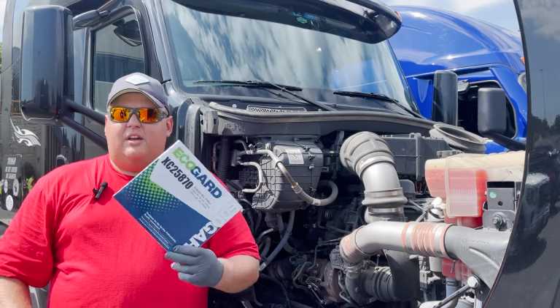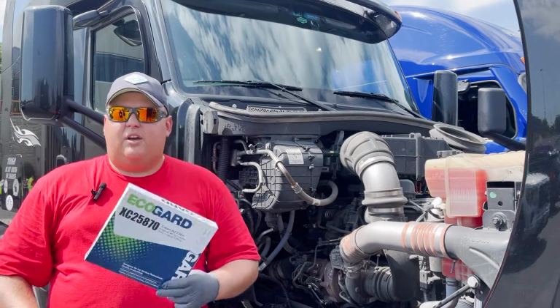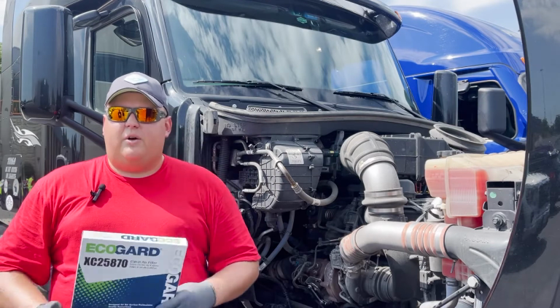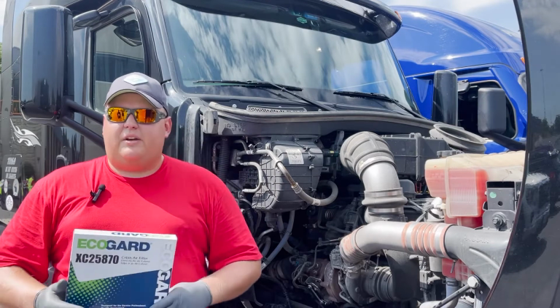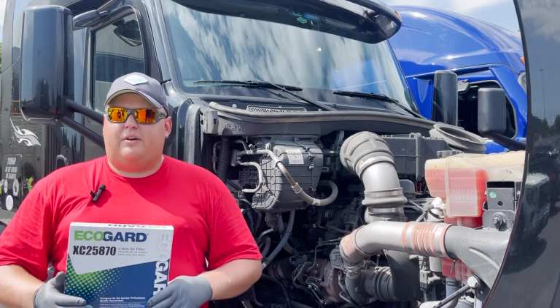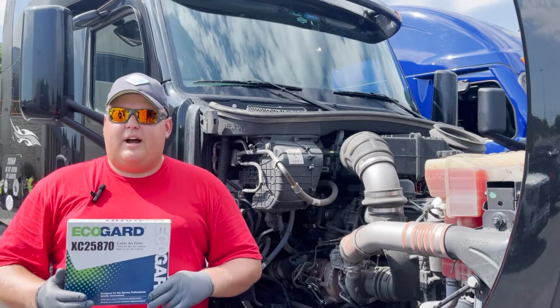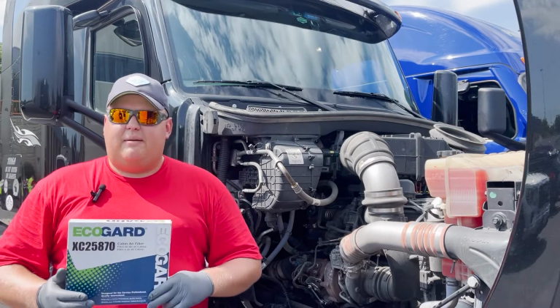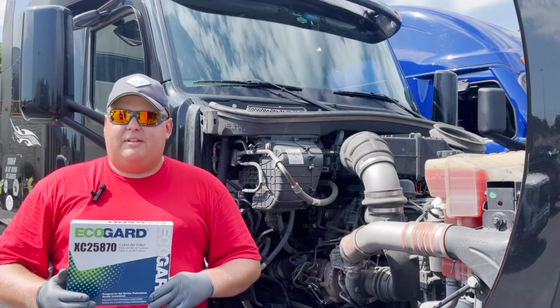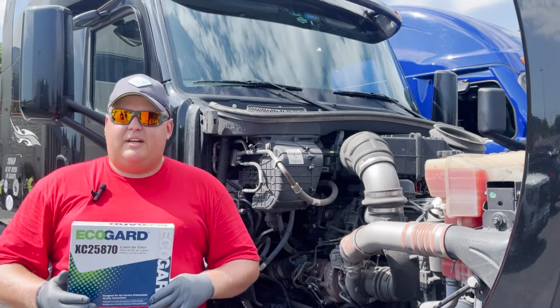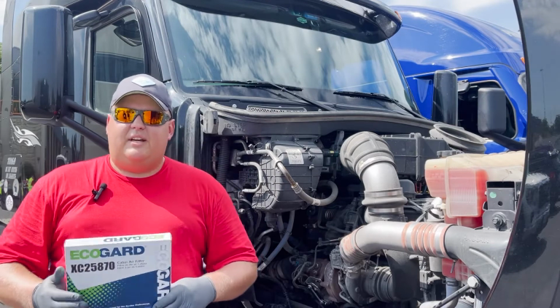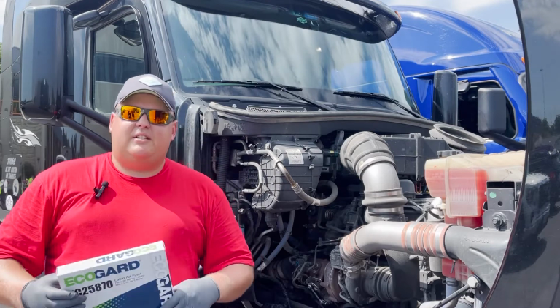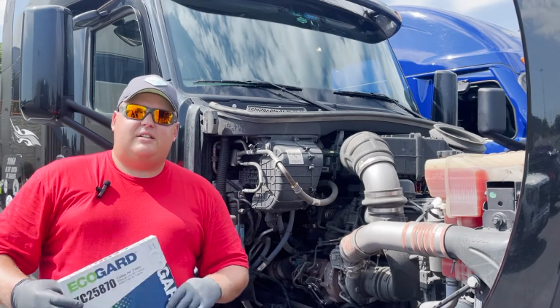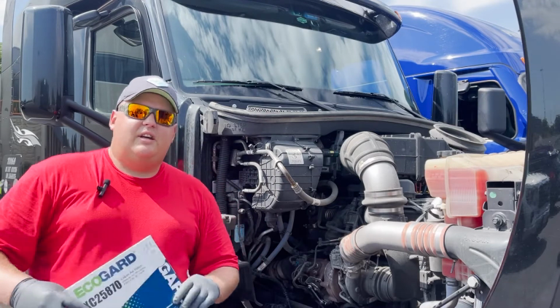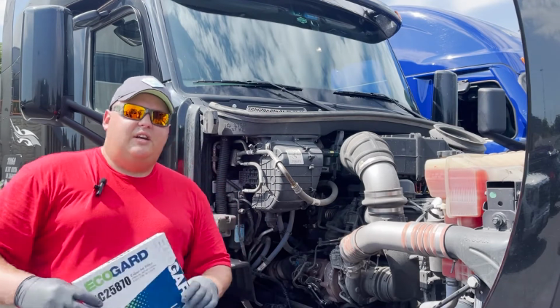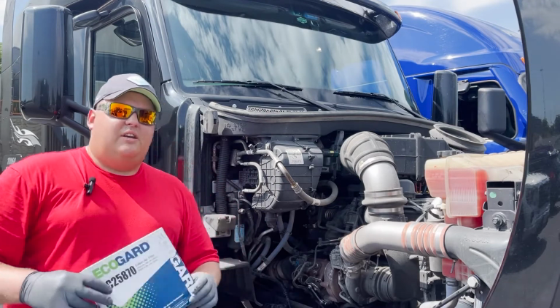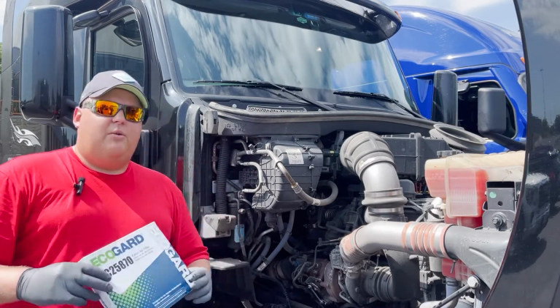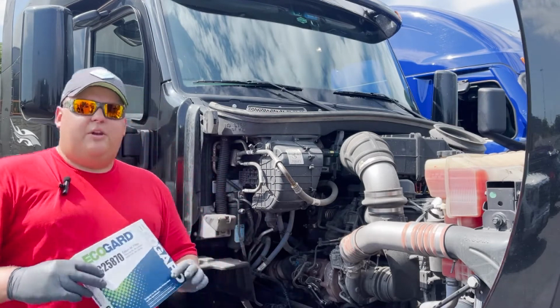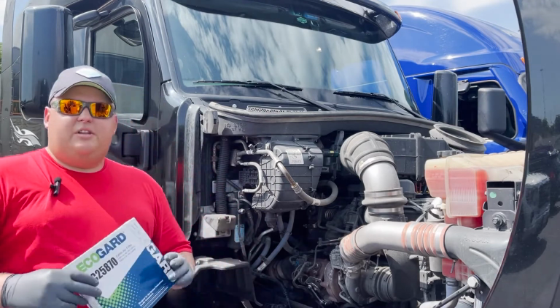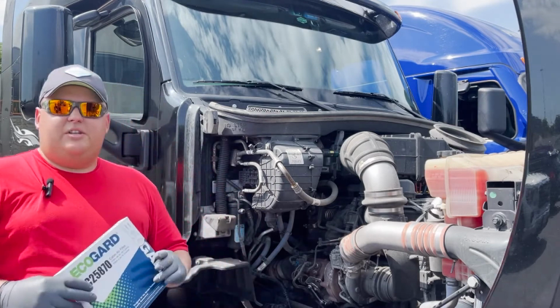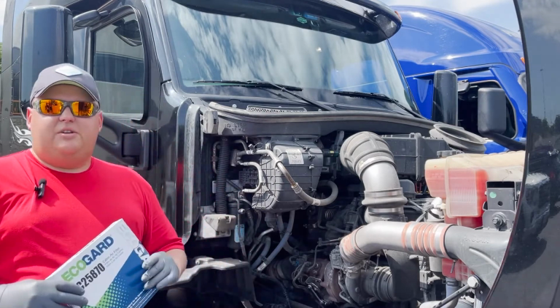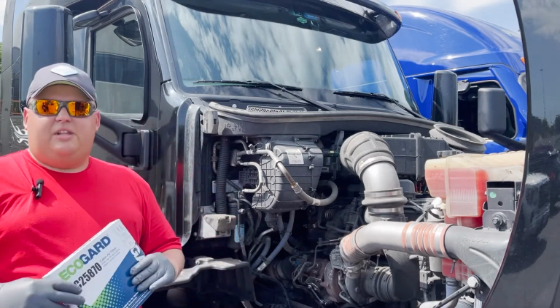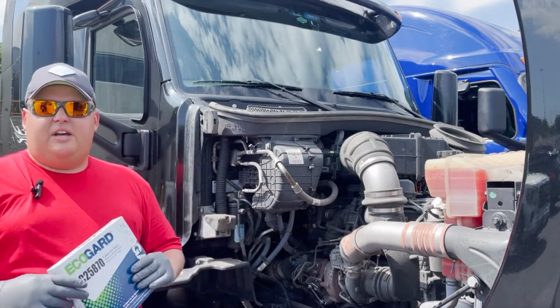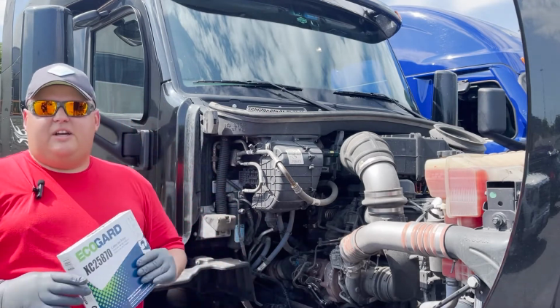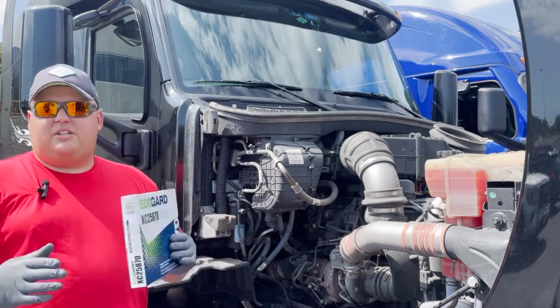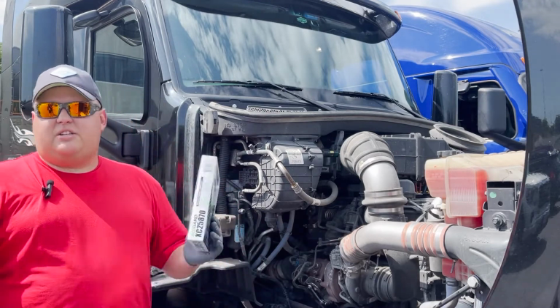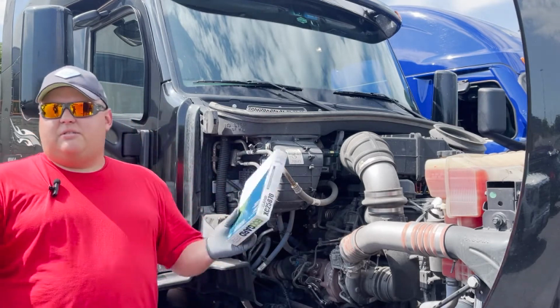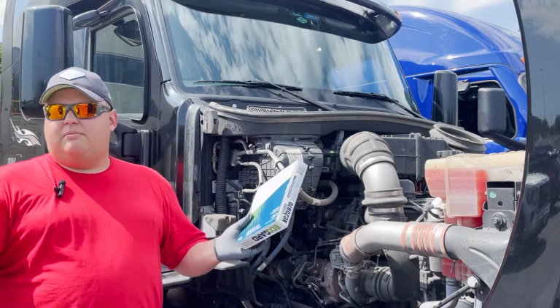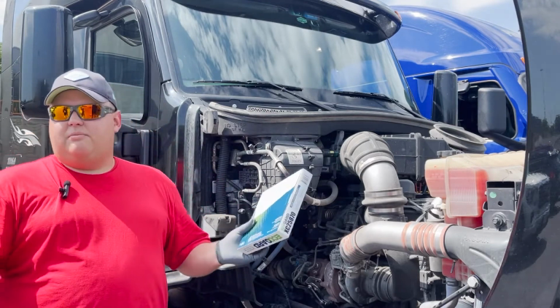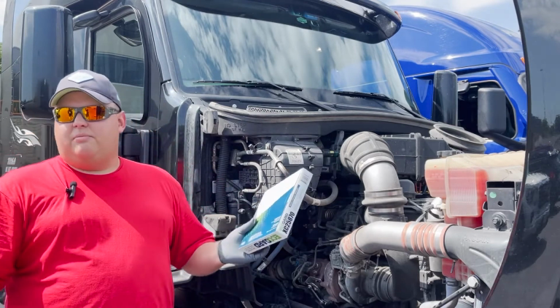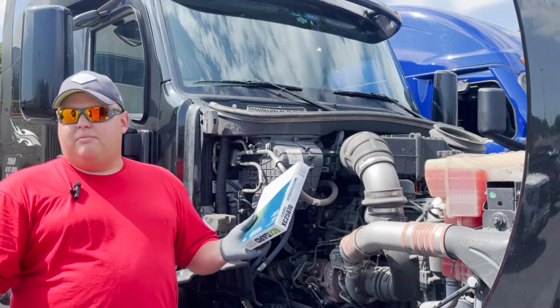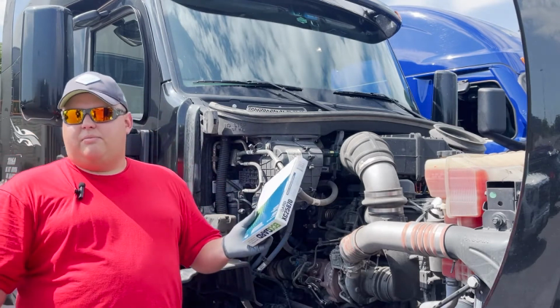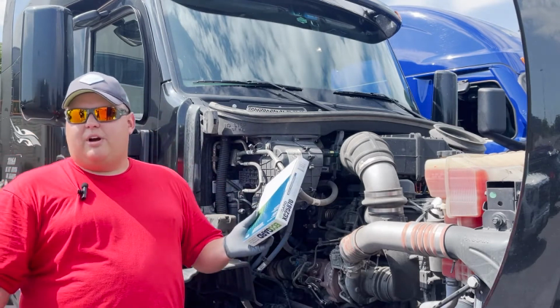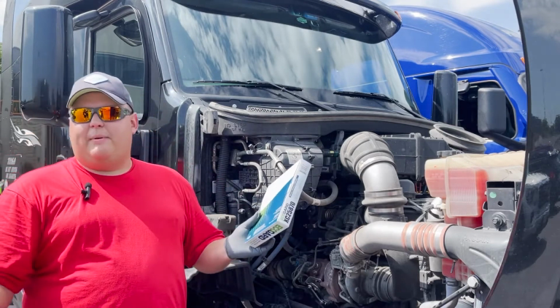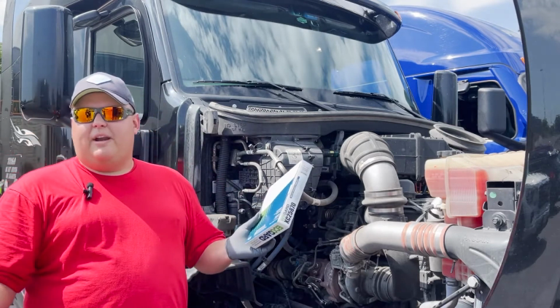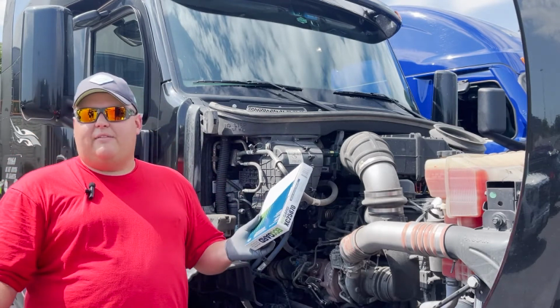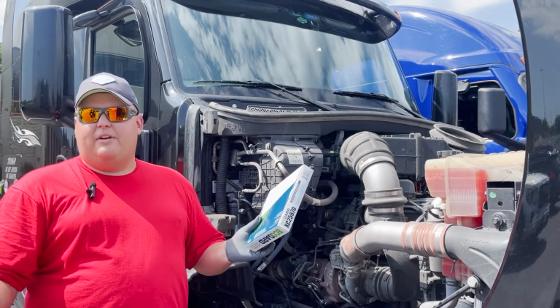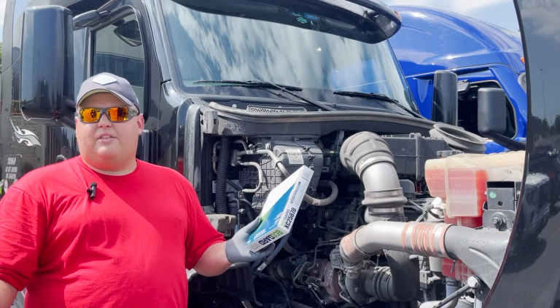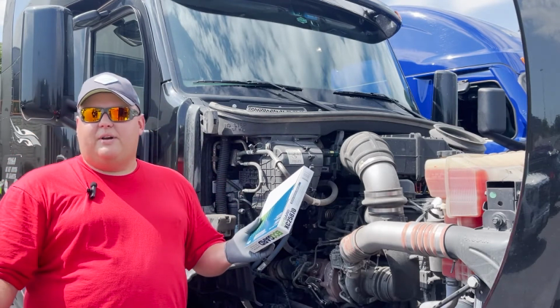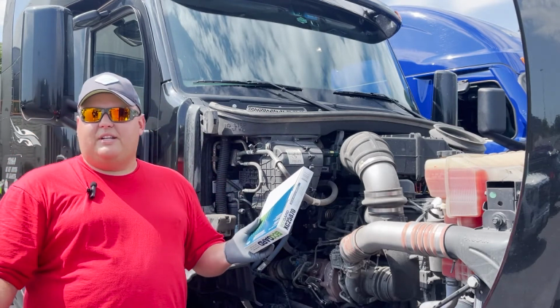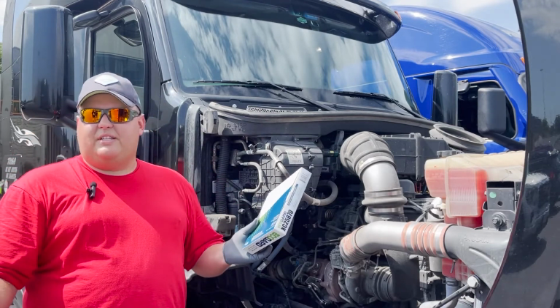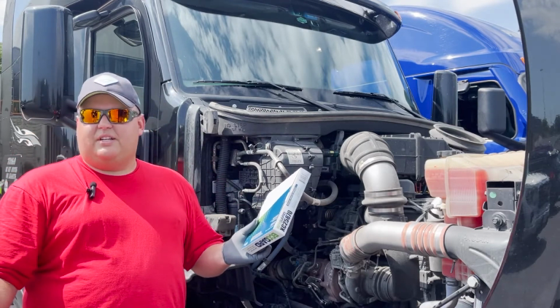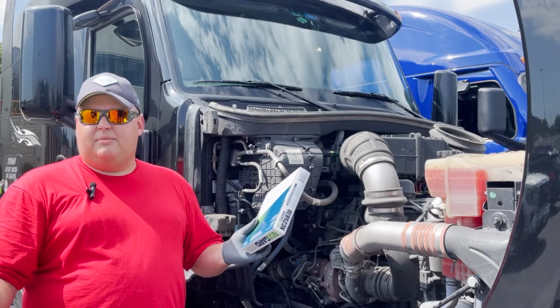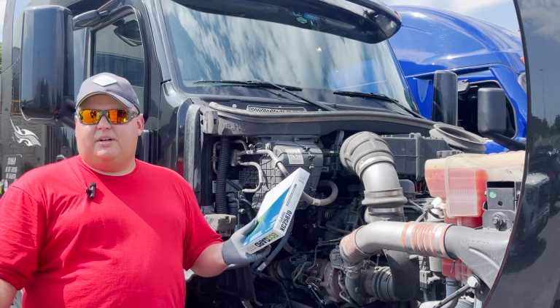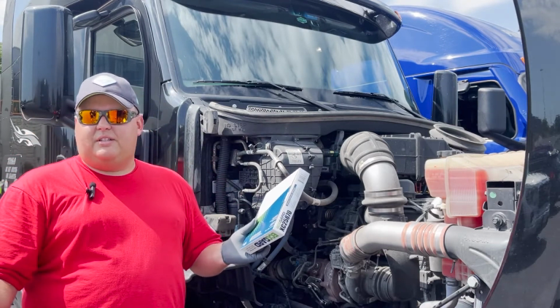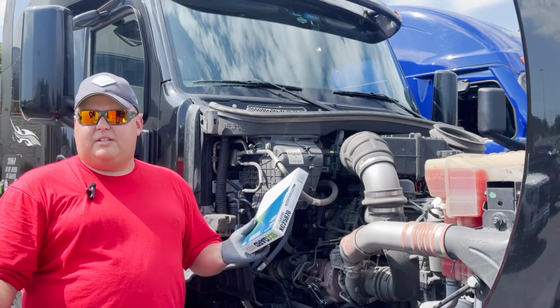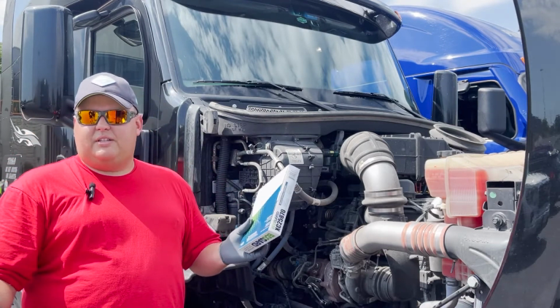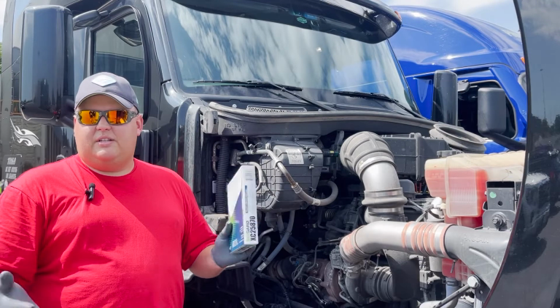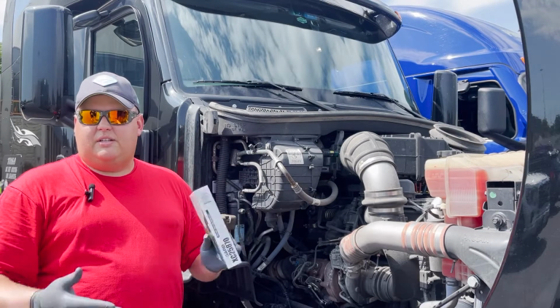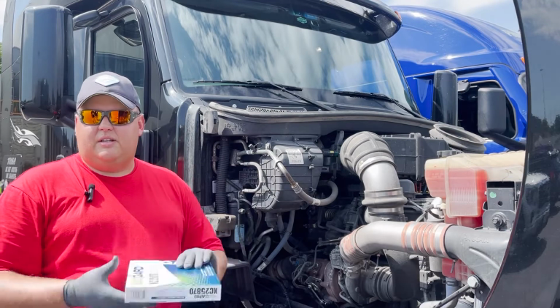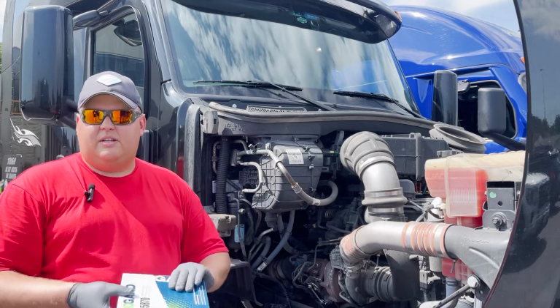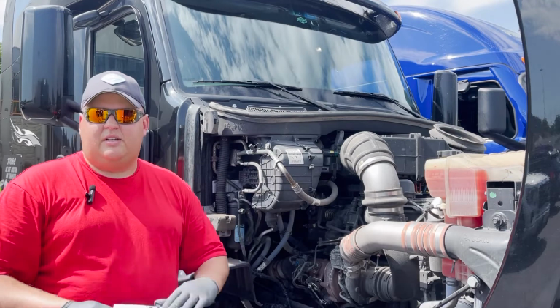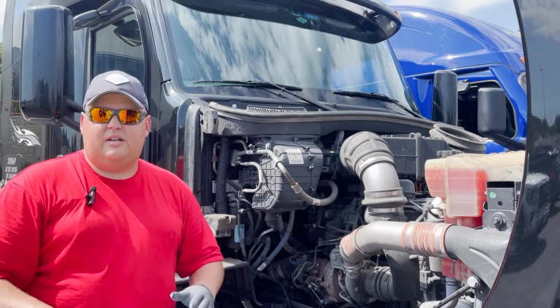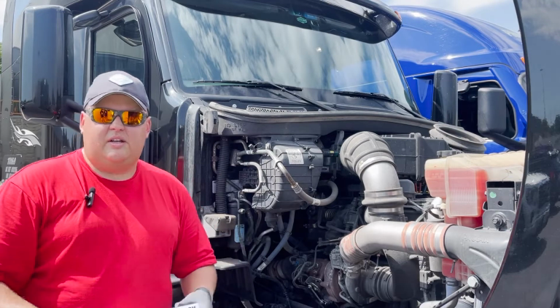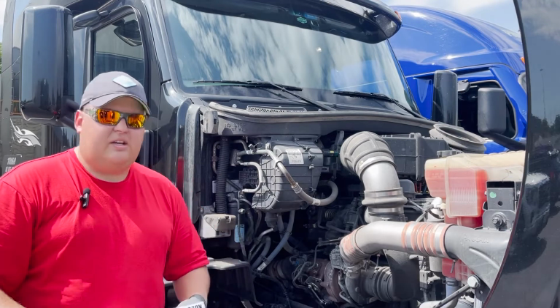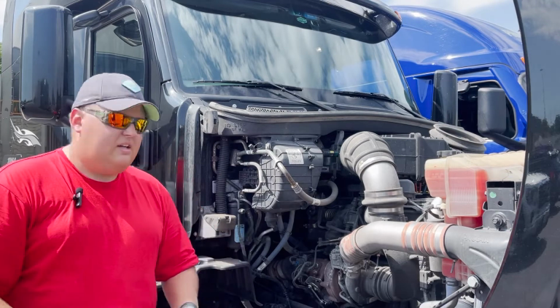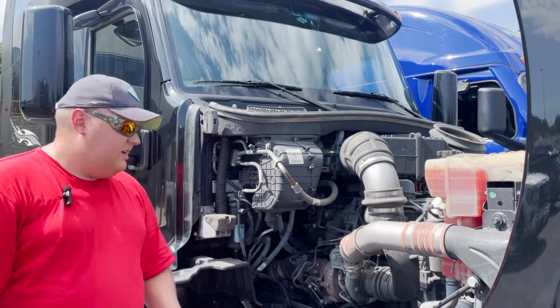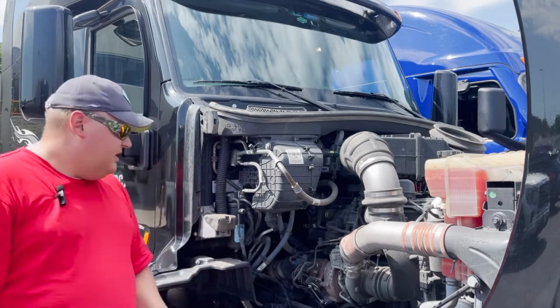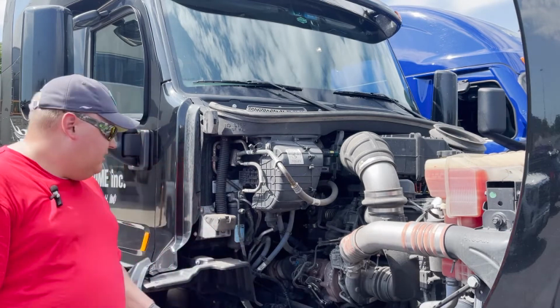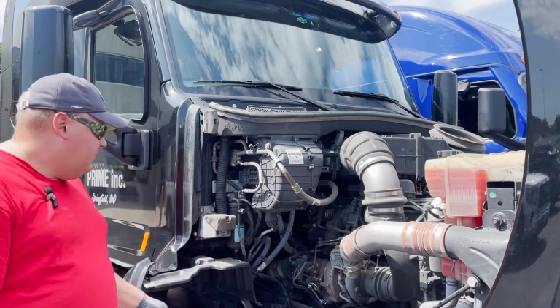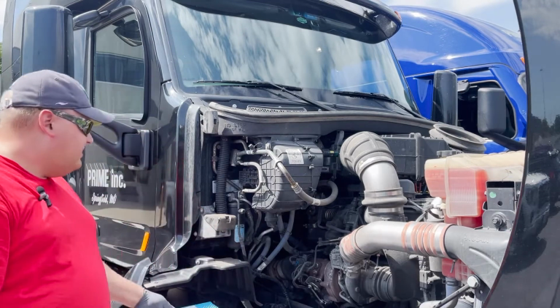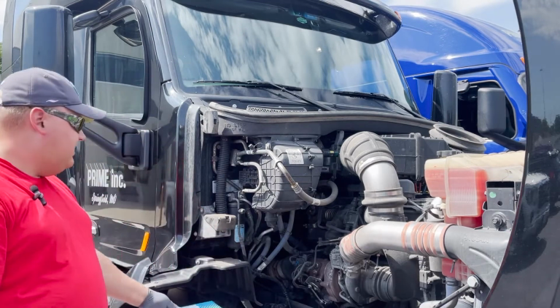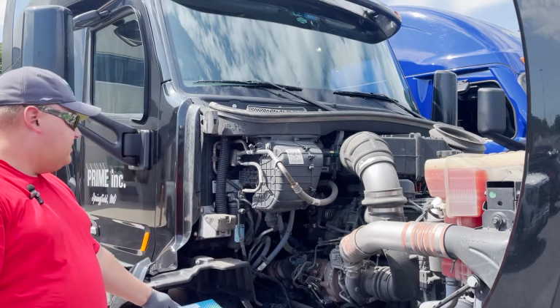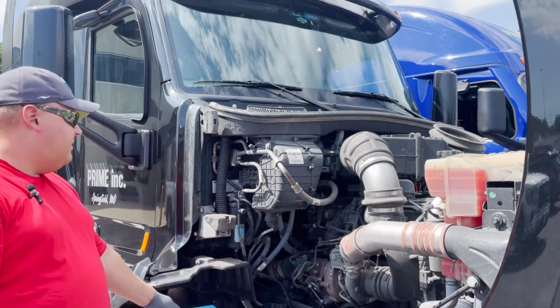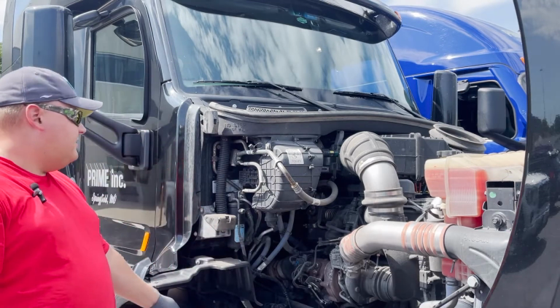Go ahead and grab these. You want to do this probably about every three to six months.